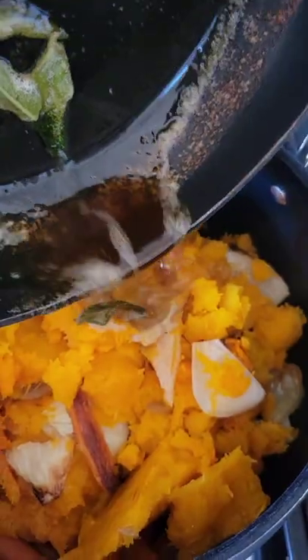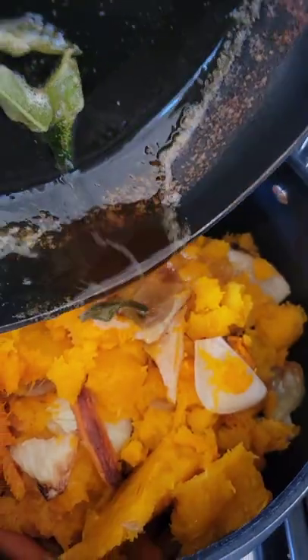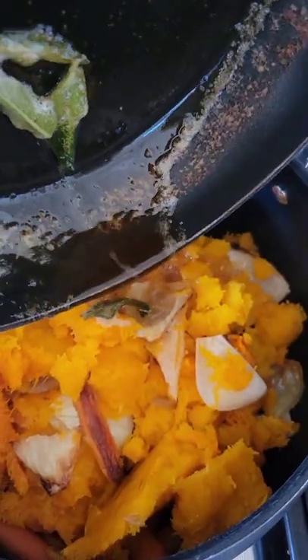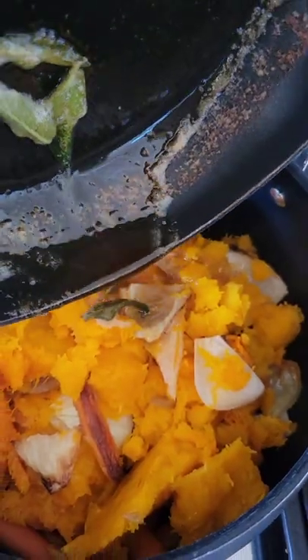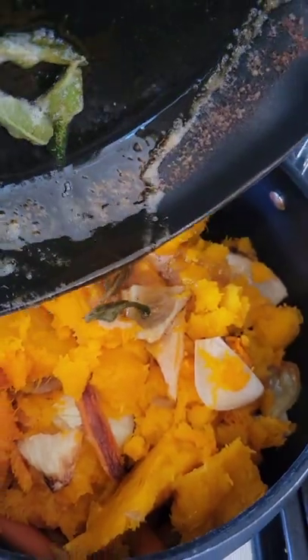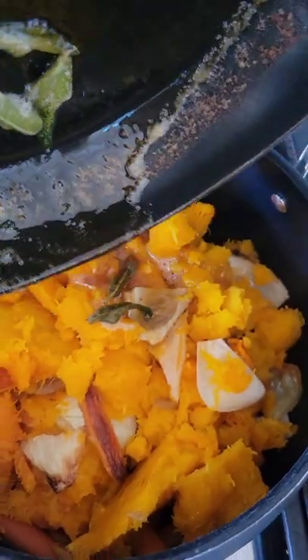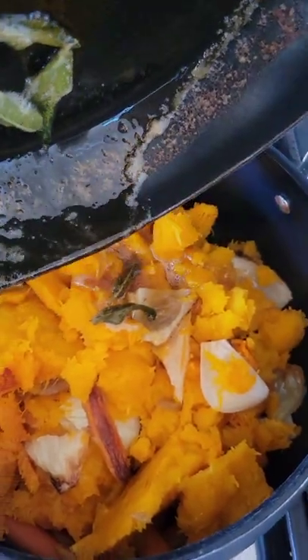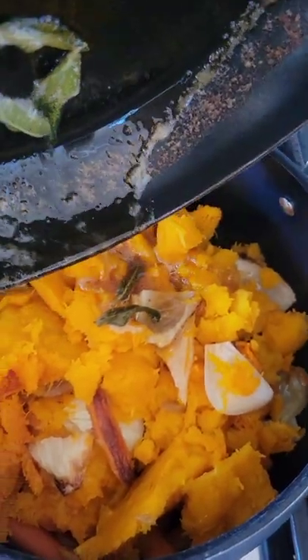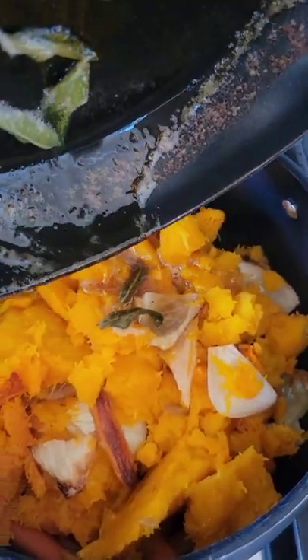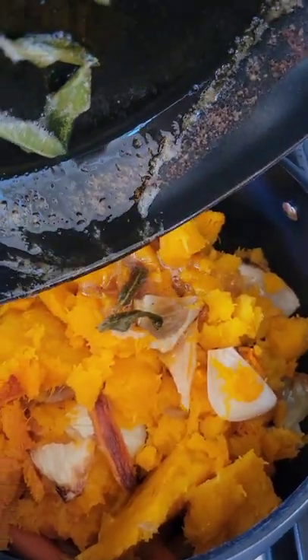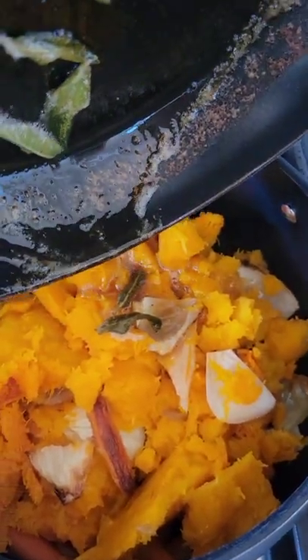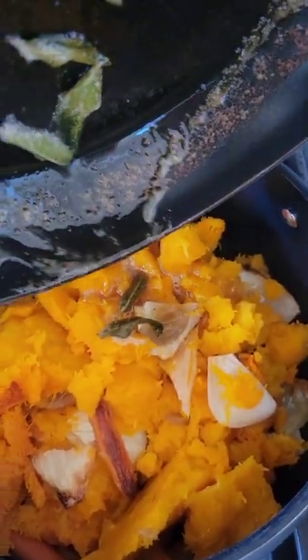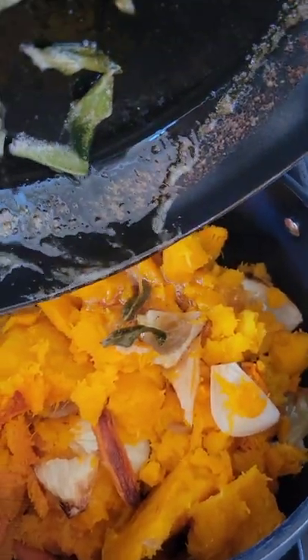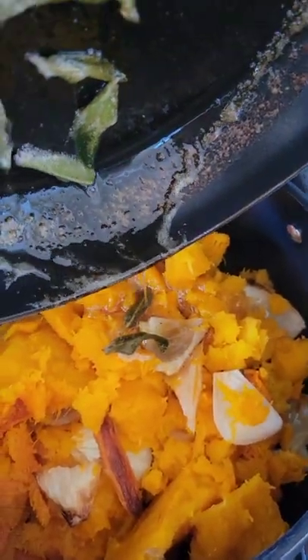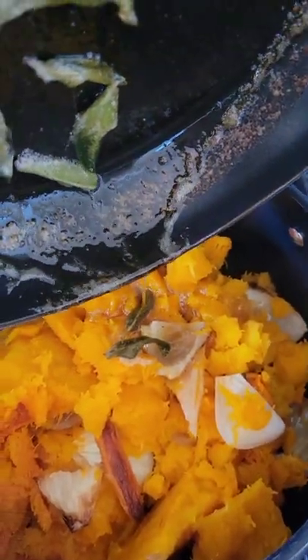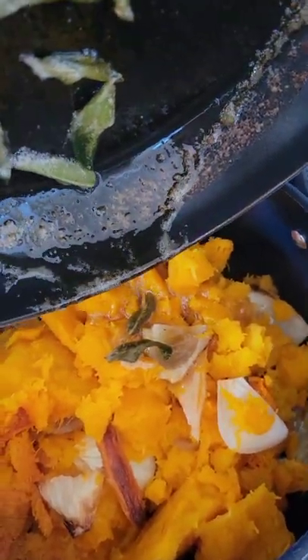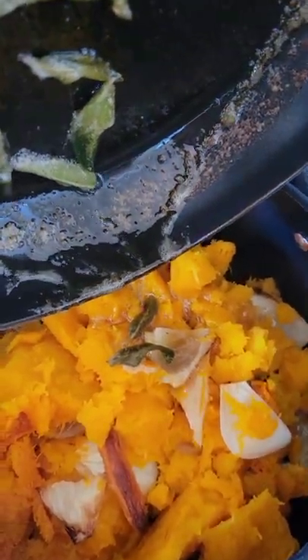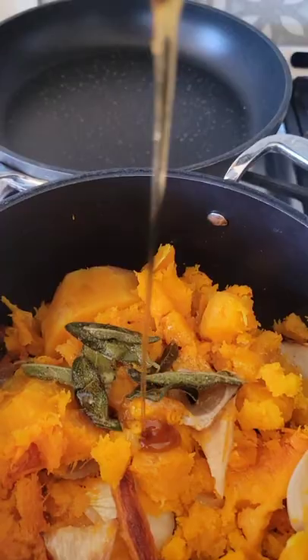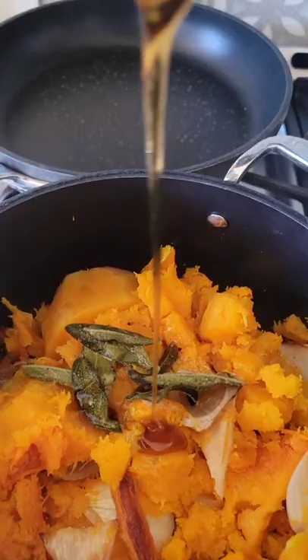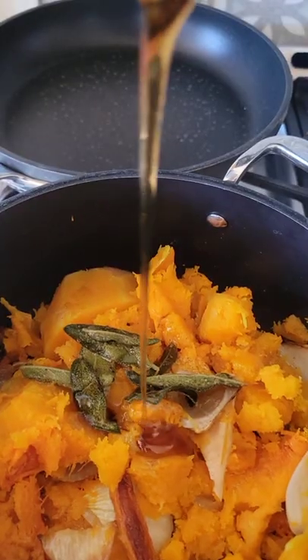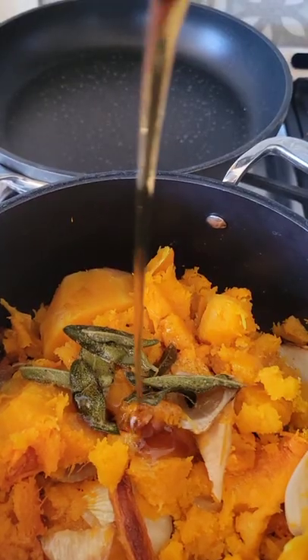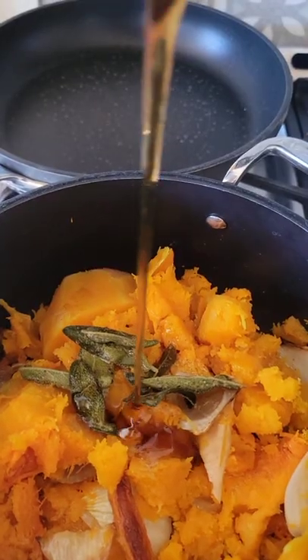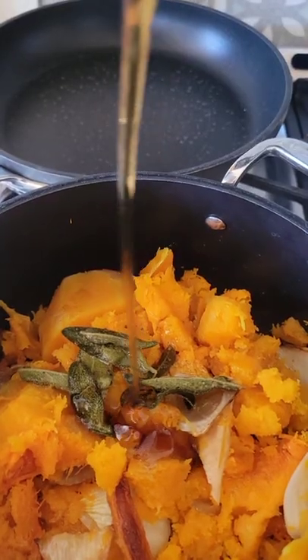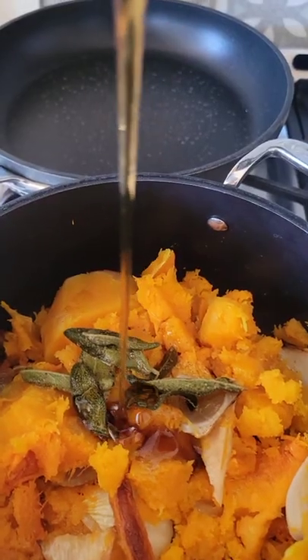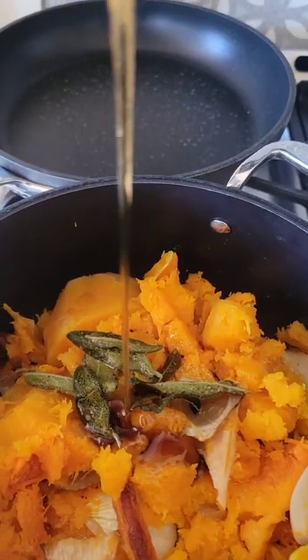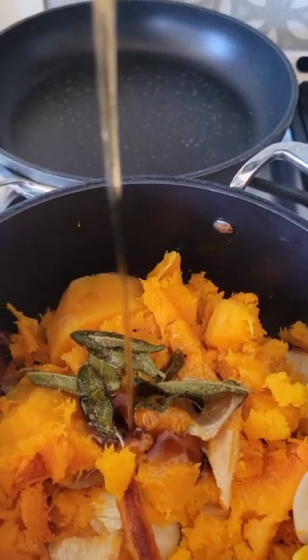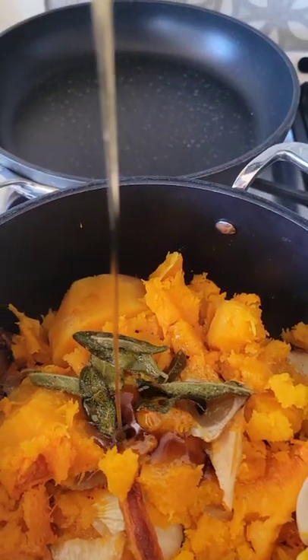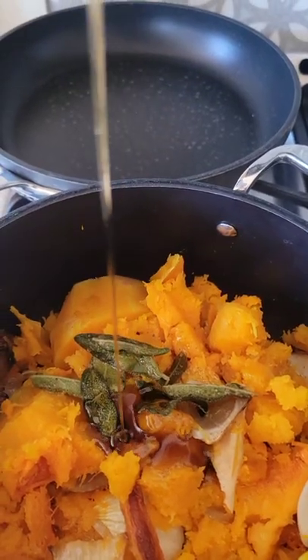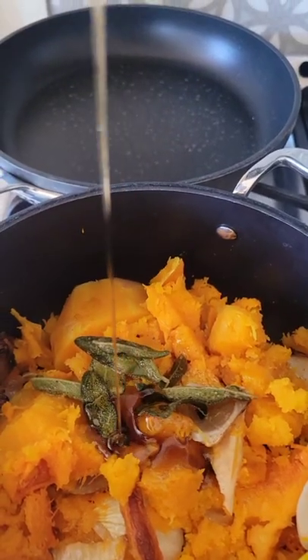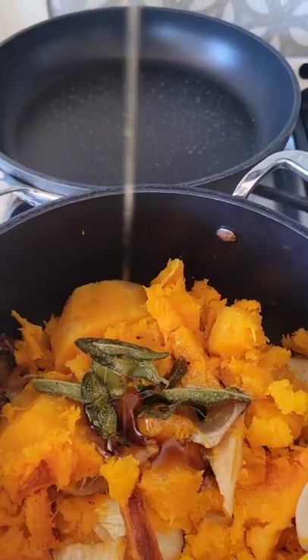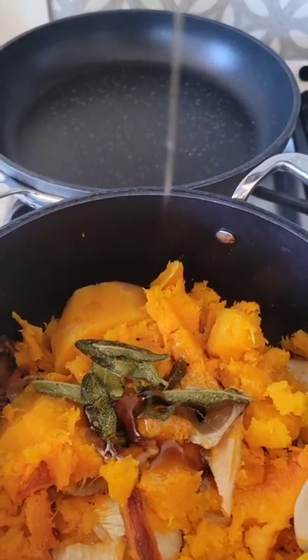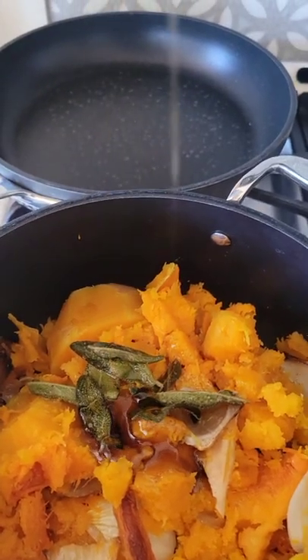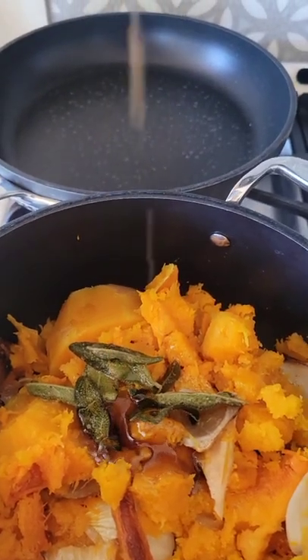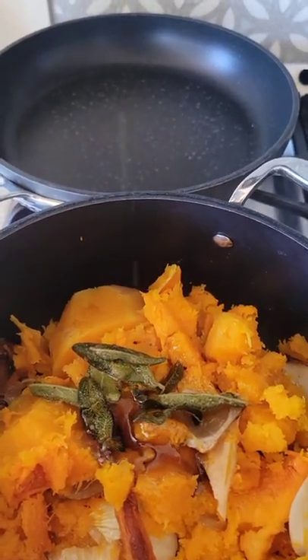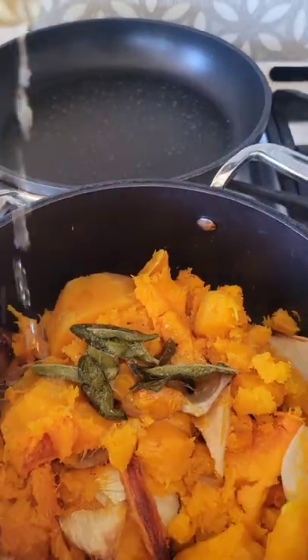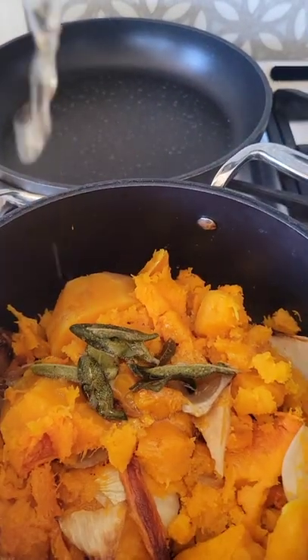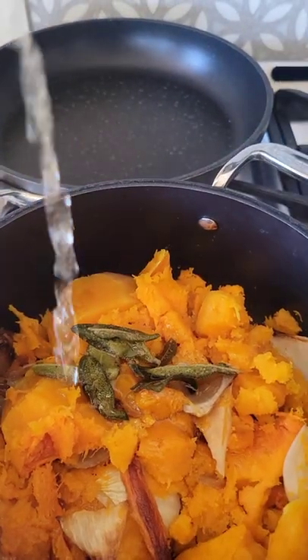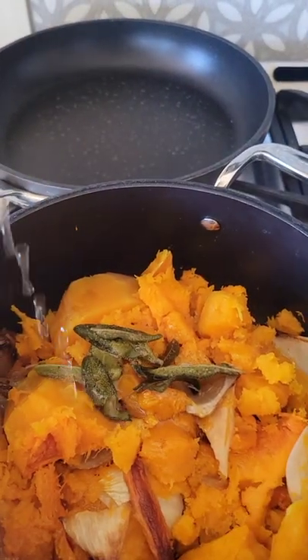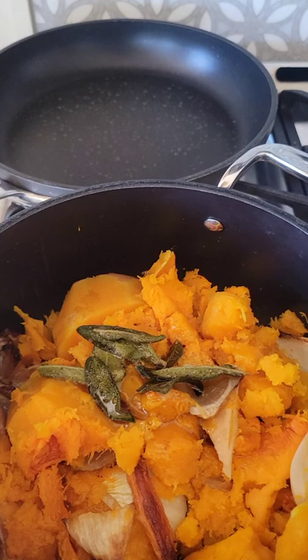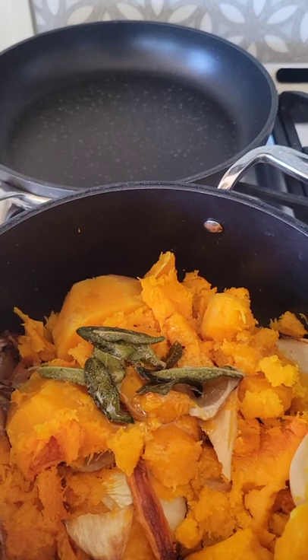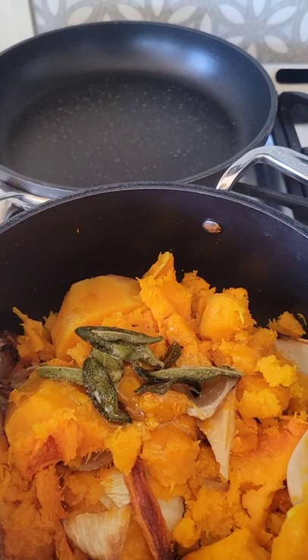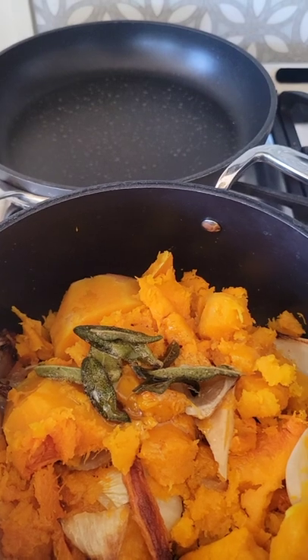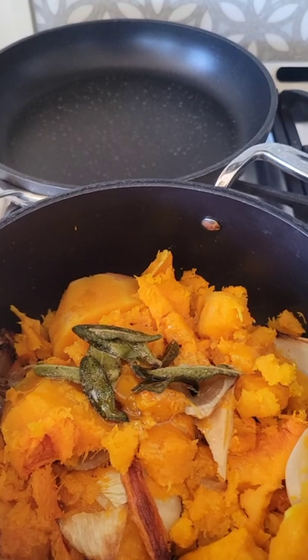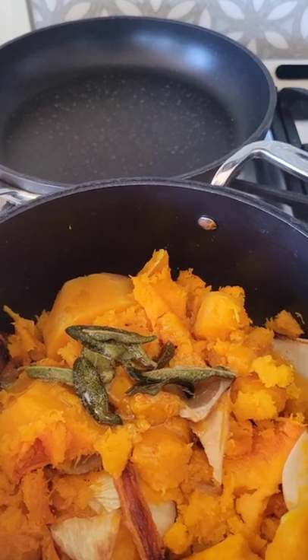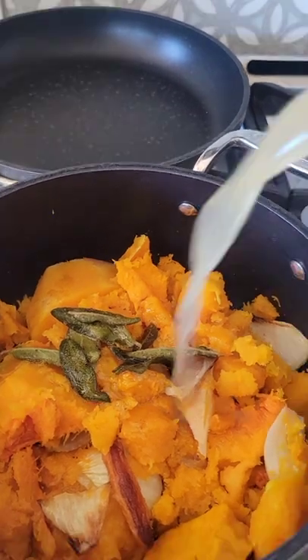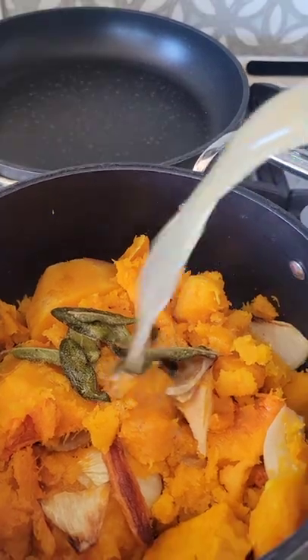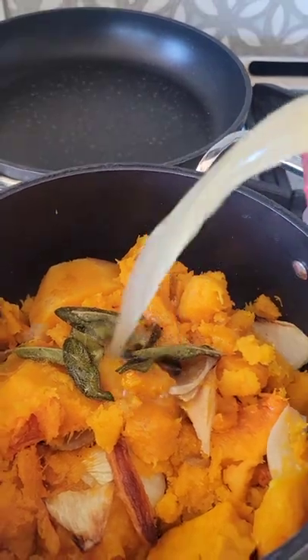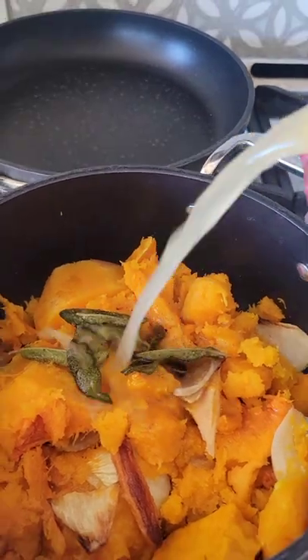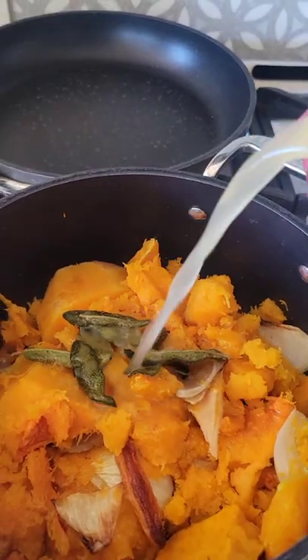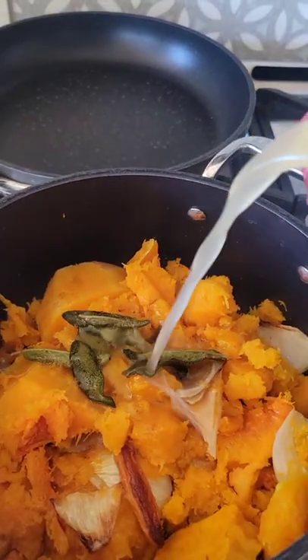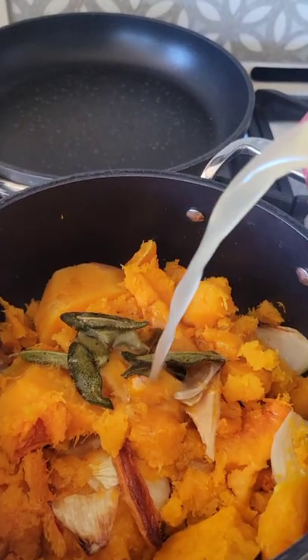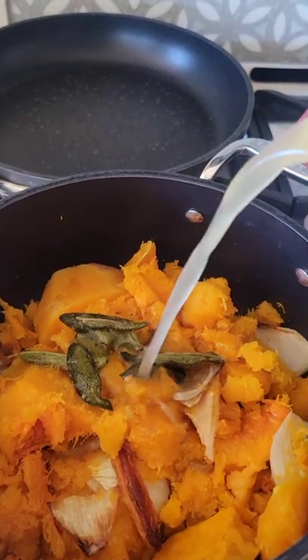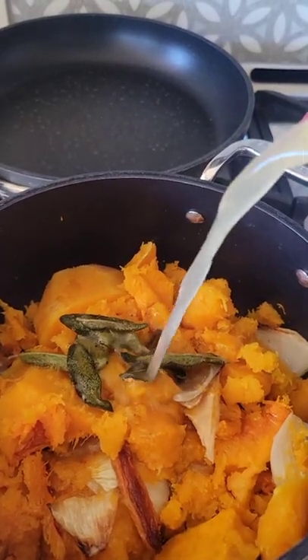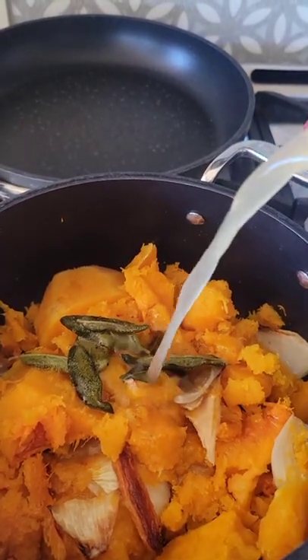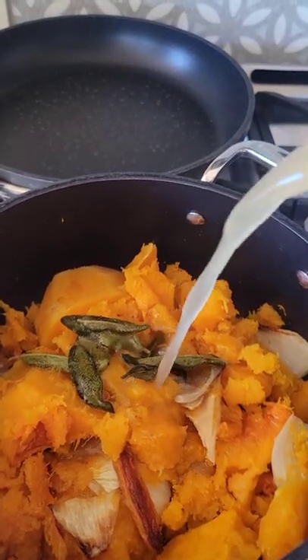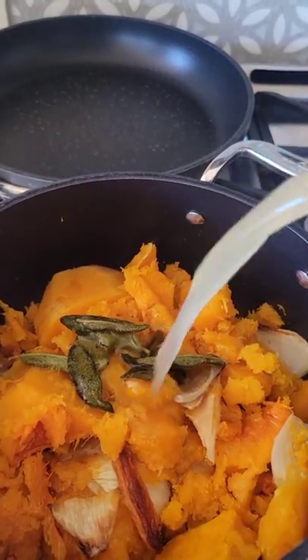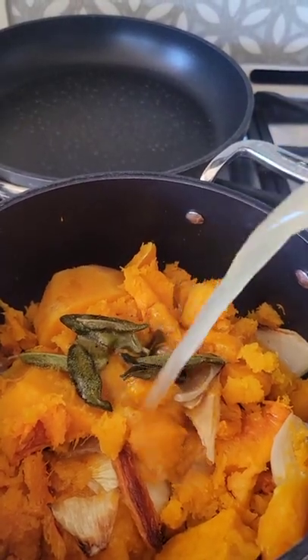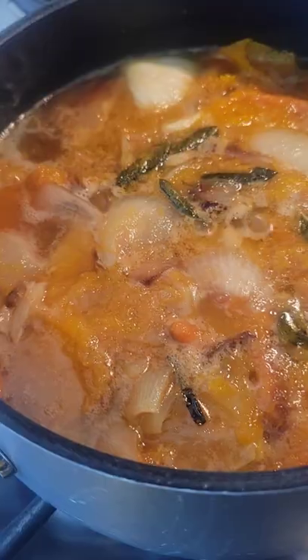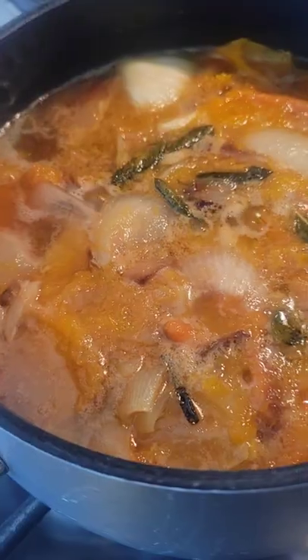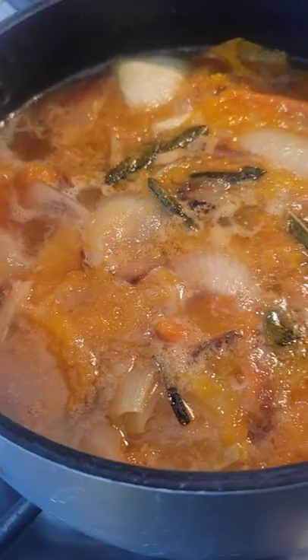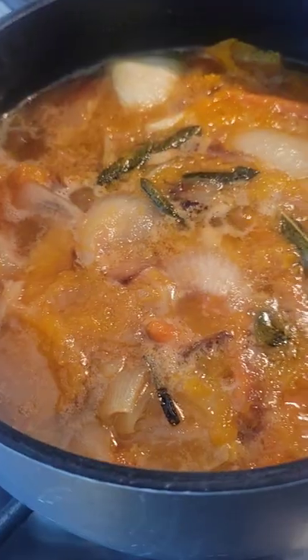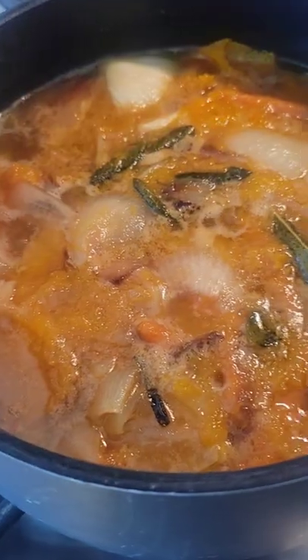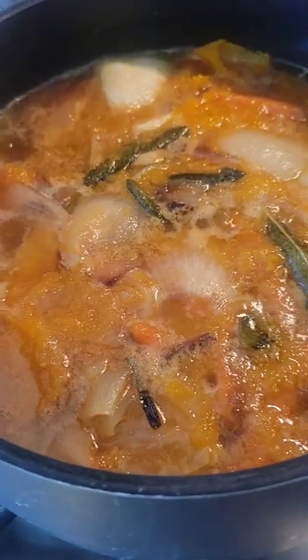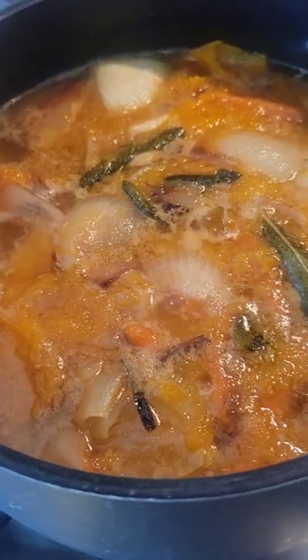Once you have everything added, add it to your soup pot that you originally had, and then add some maple syrup, apple cider vinegar, and then some chicken stock.